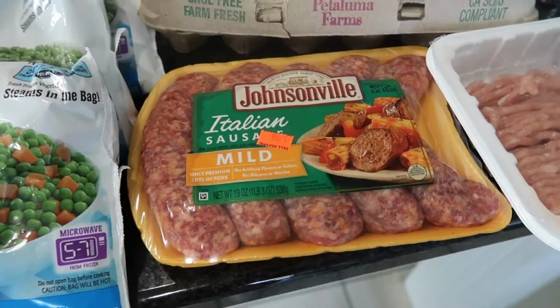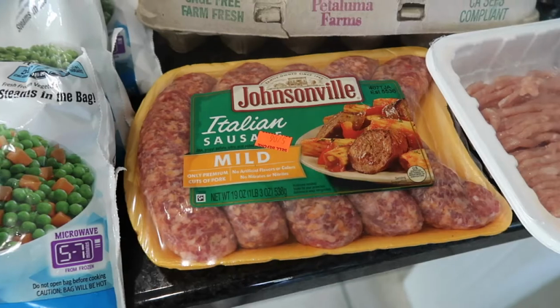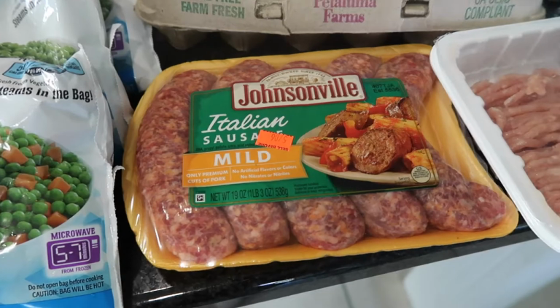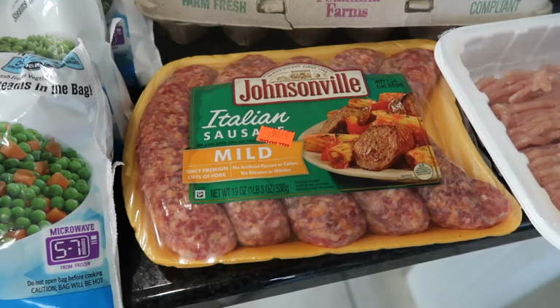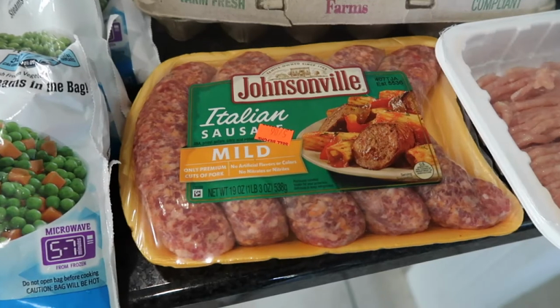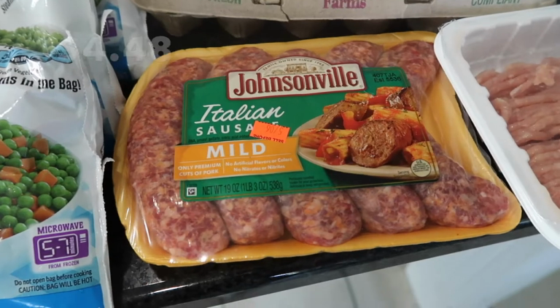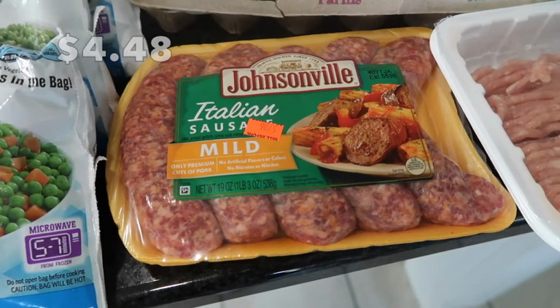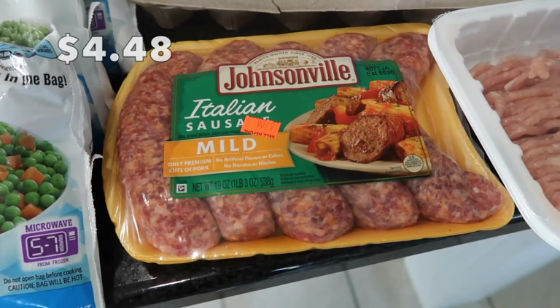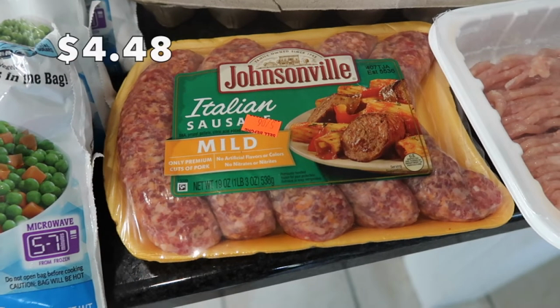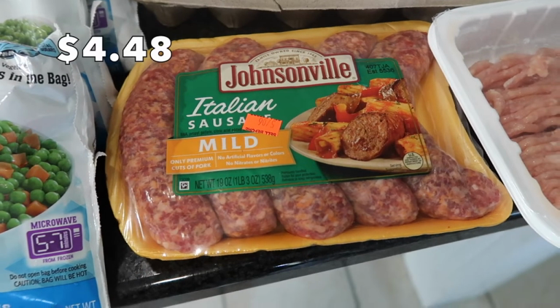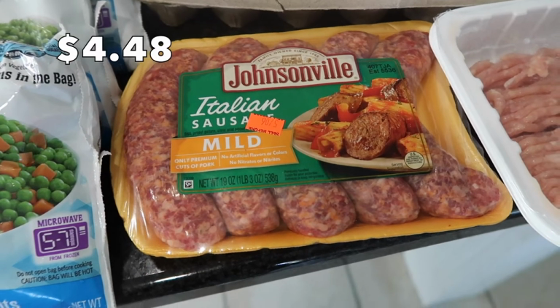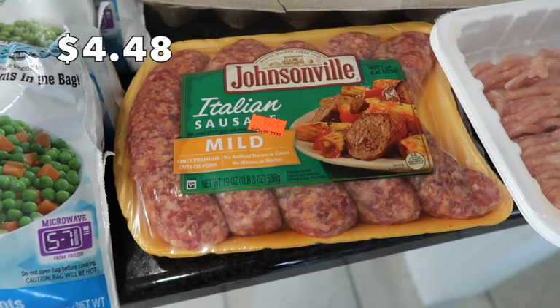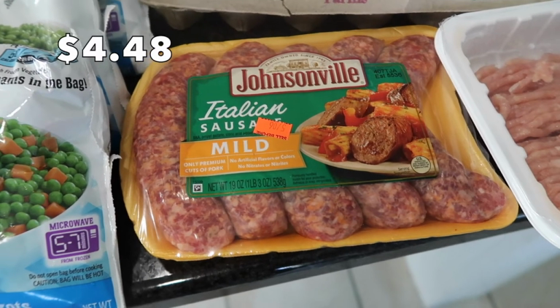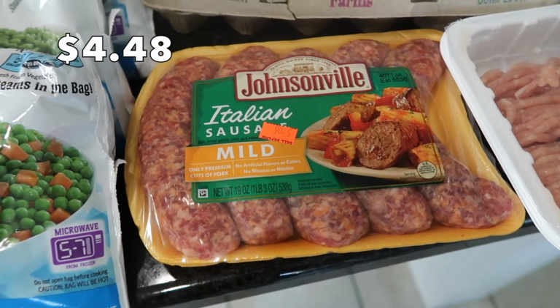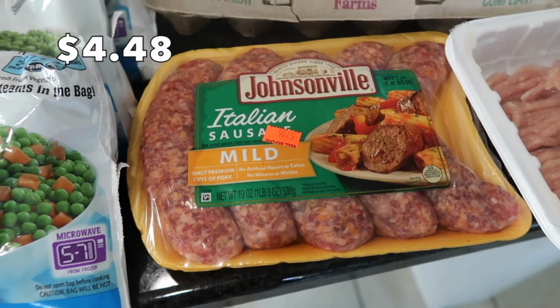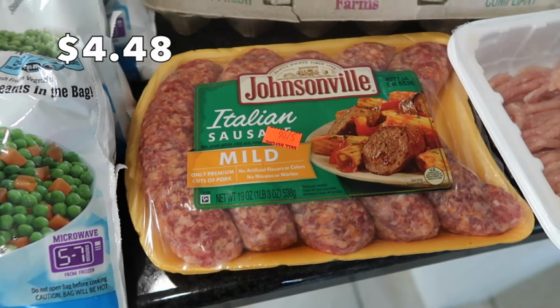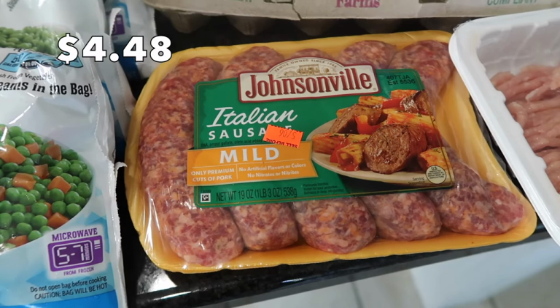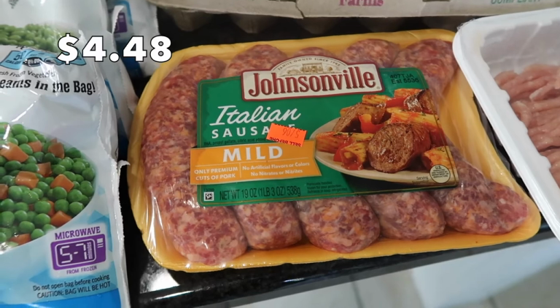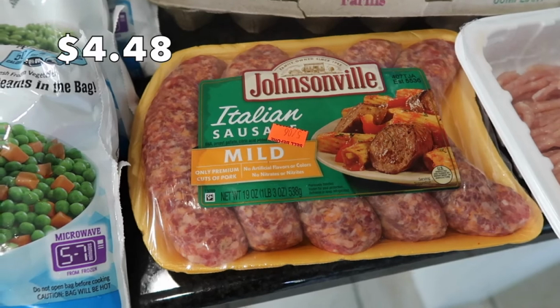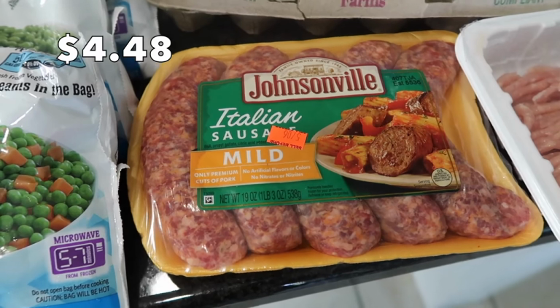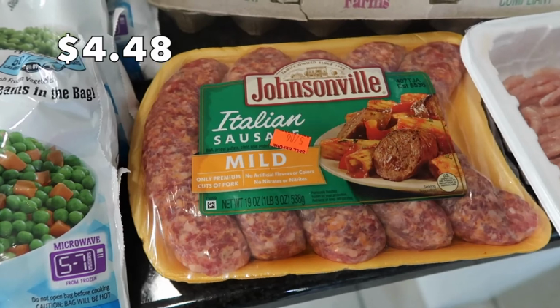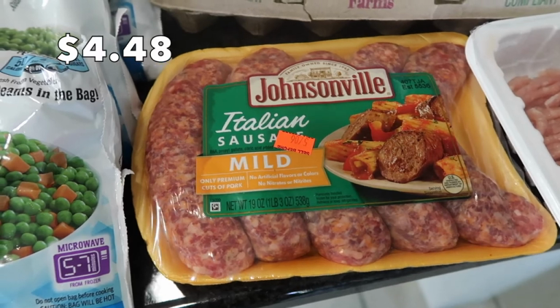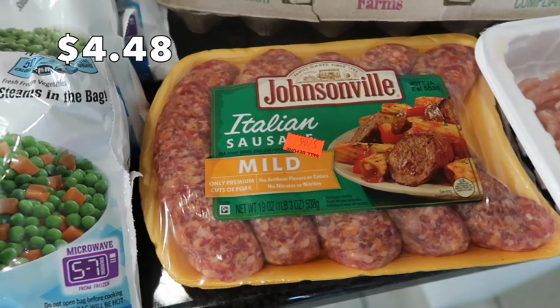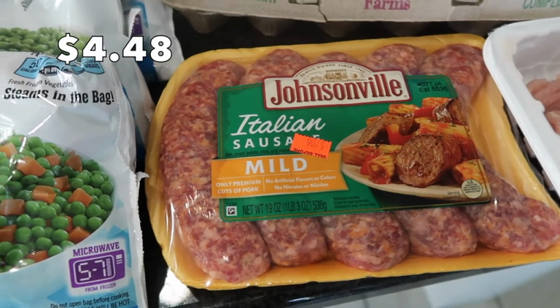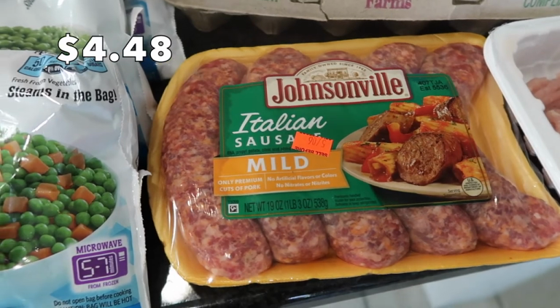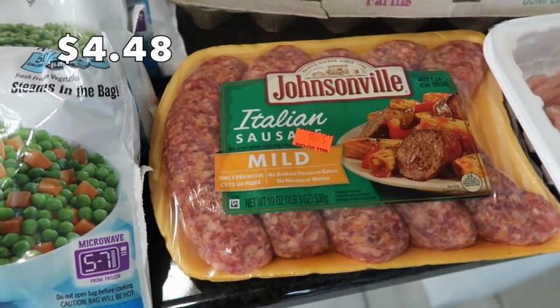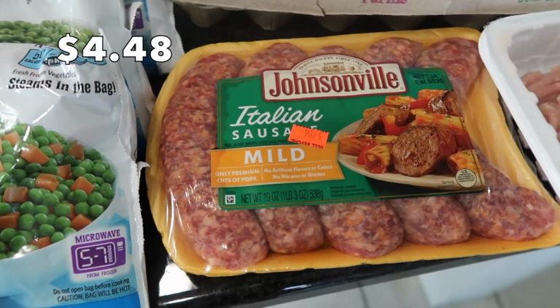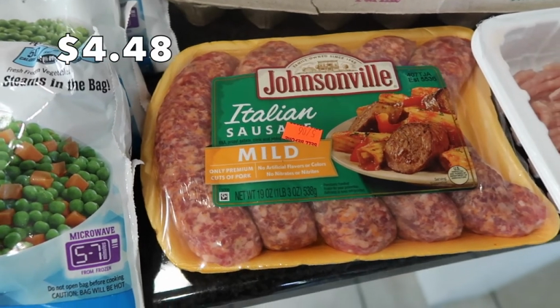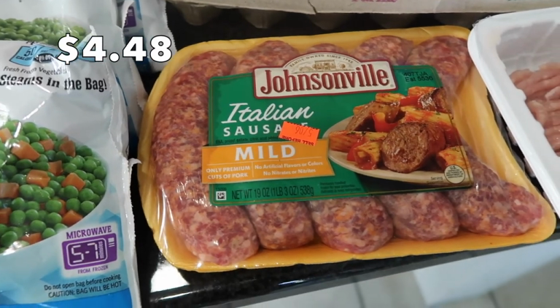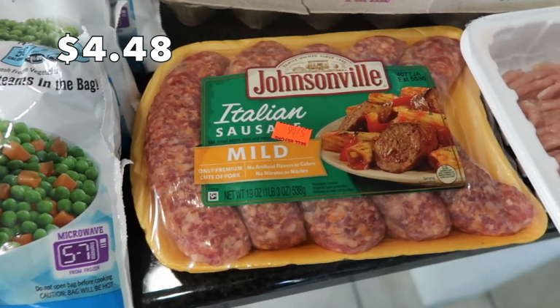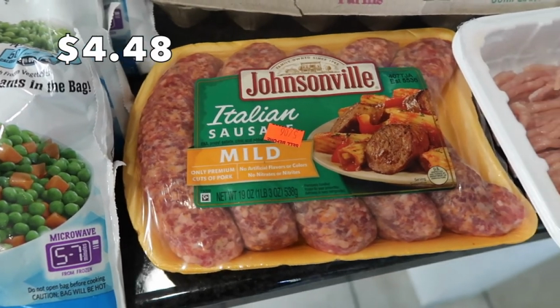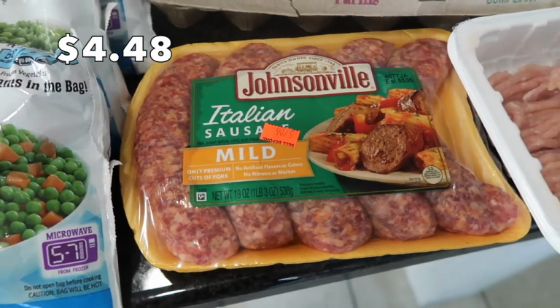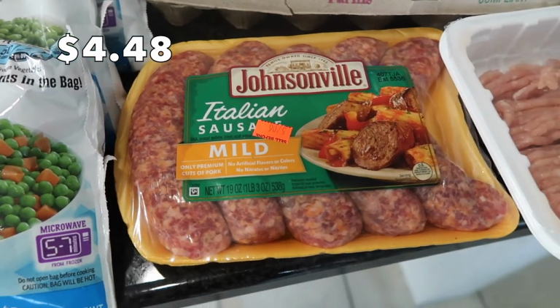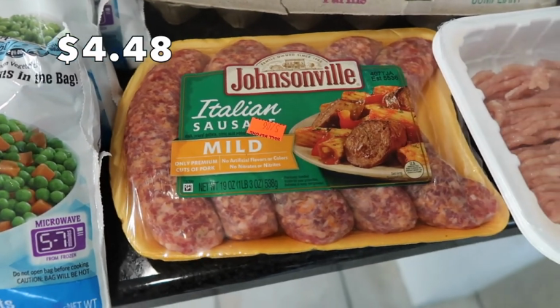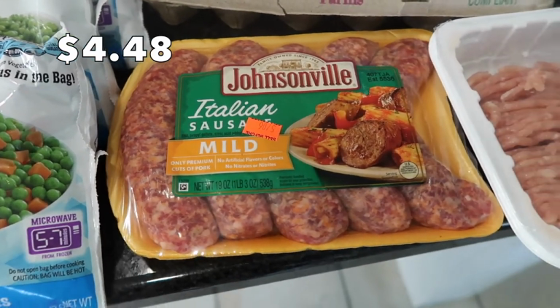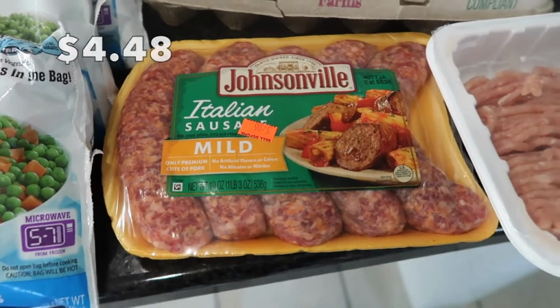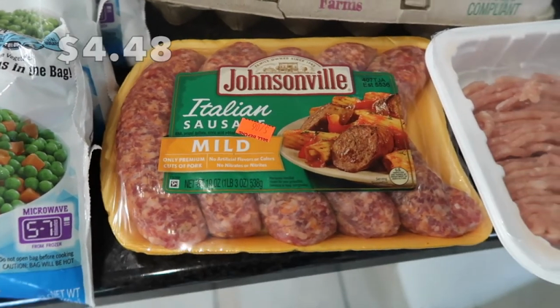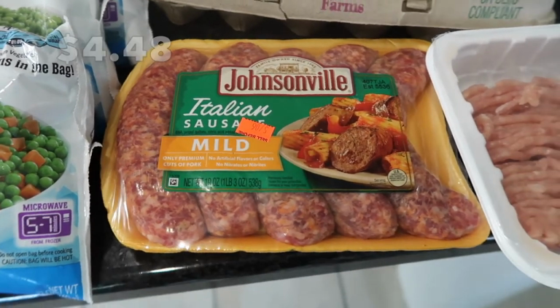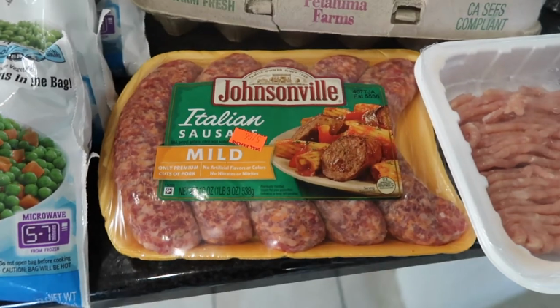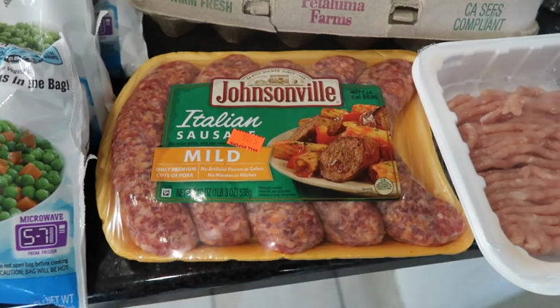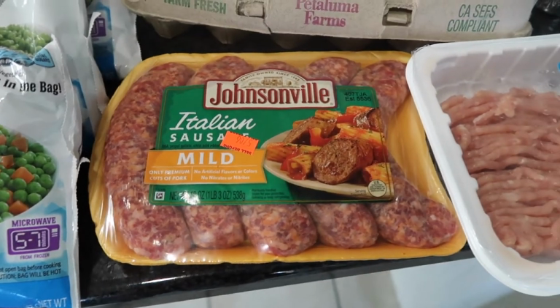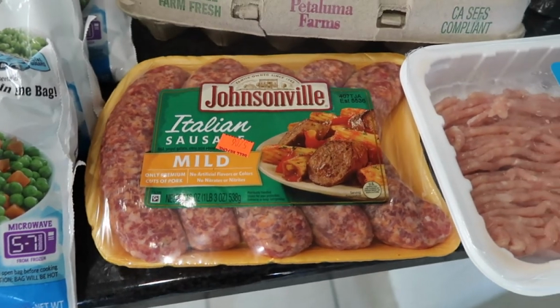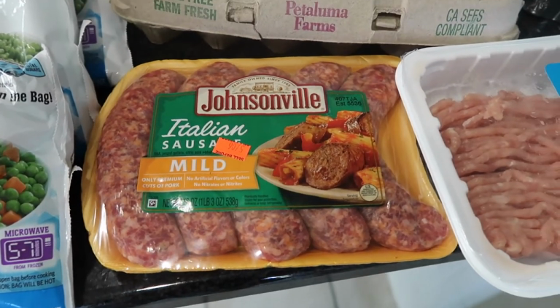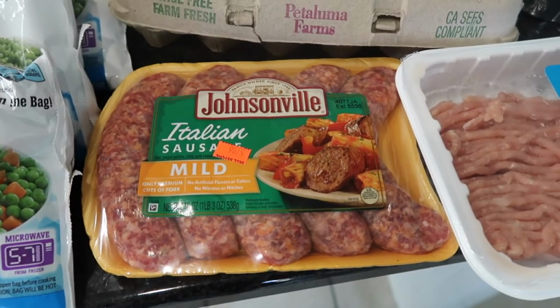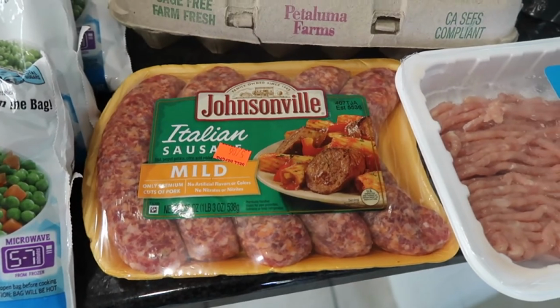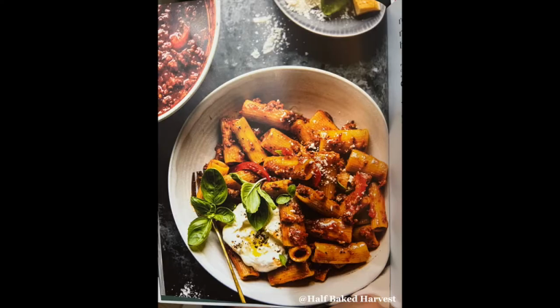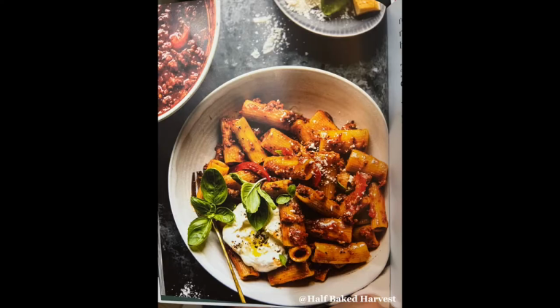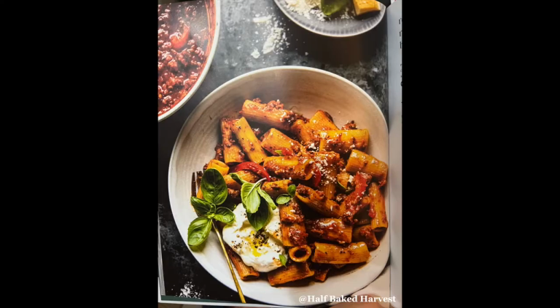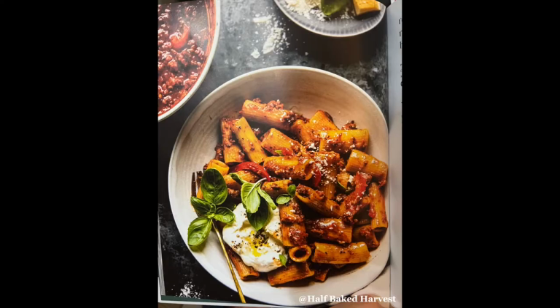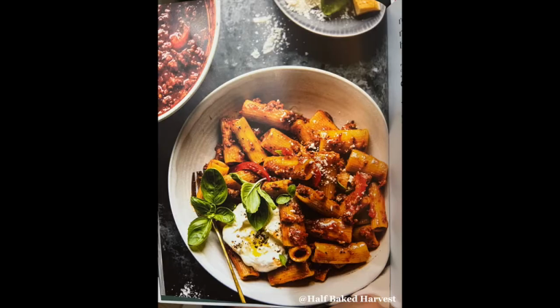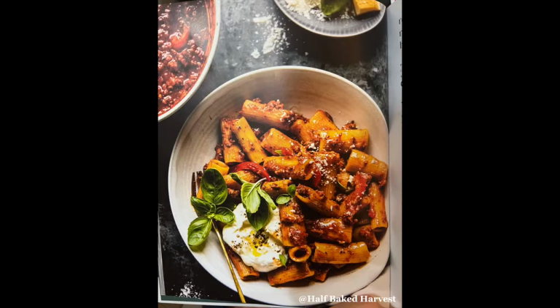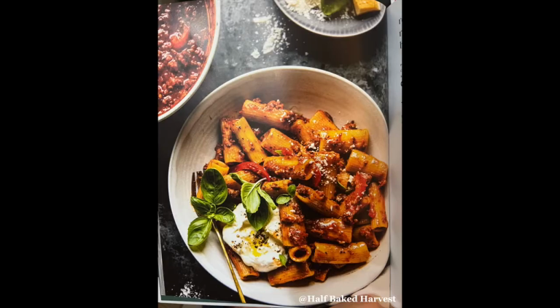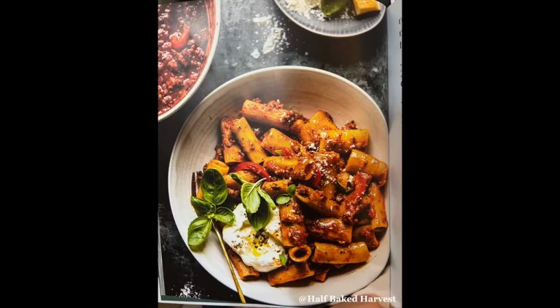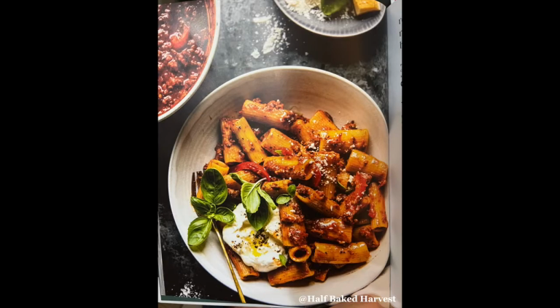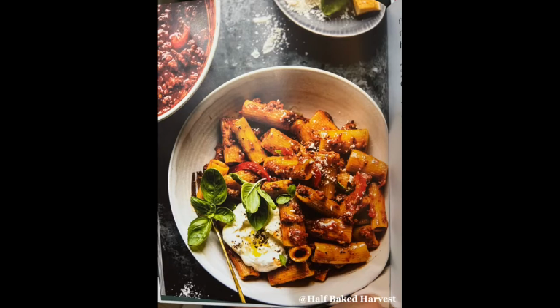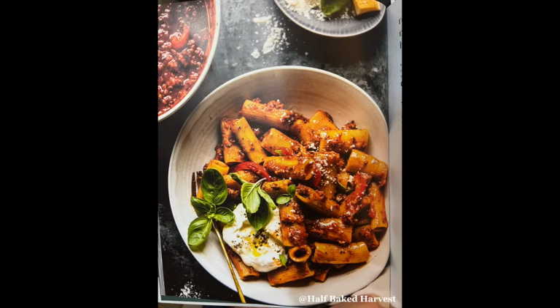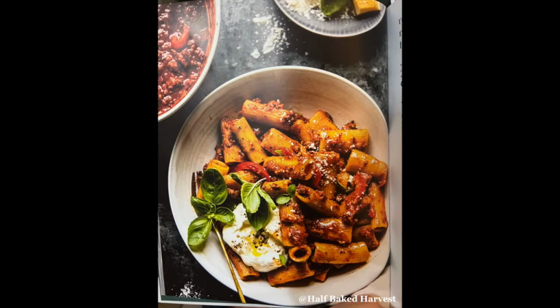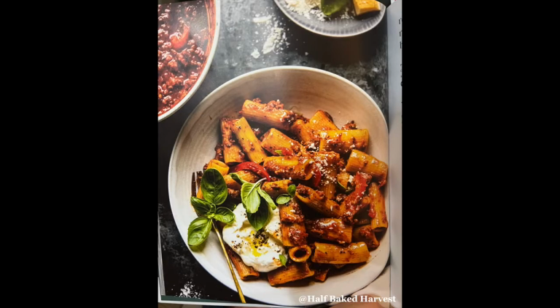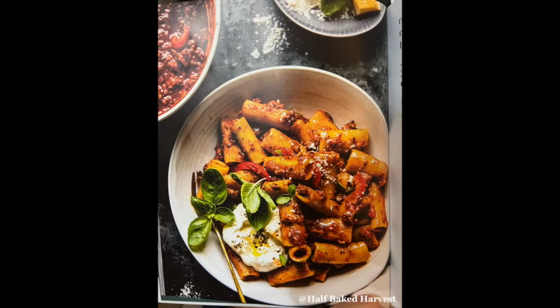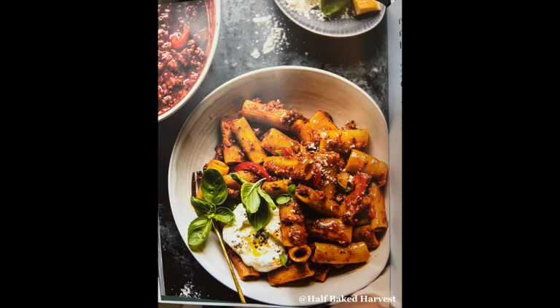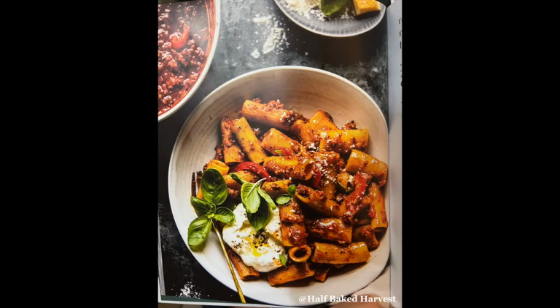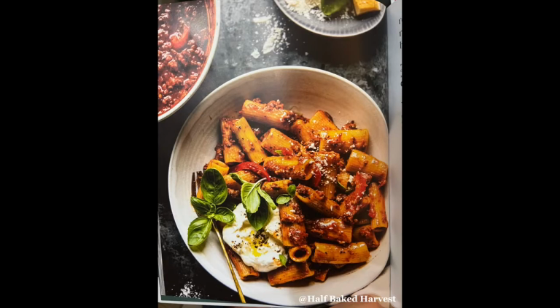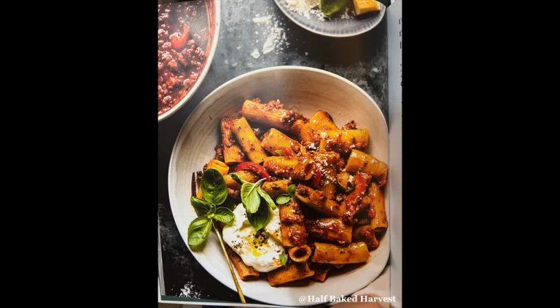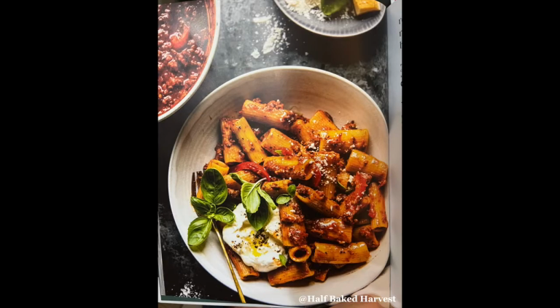I have this Italian sausage — I just got the mild one. This is going to go into a roasted red bell pepper bolognese.